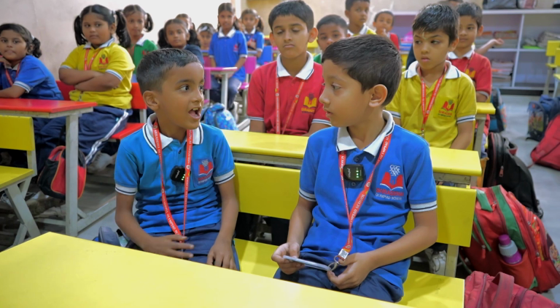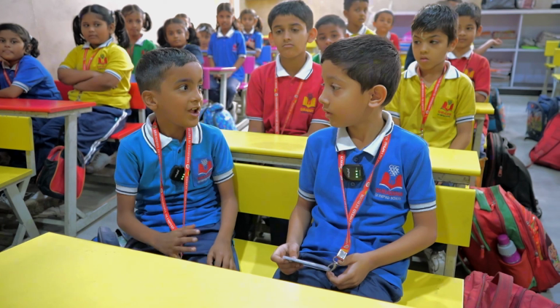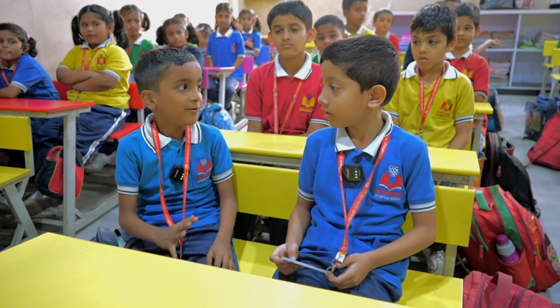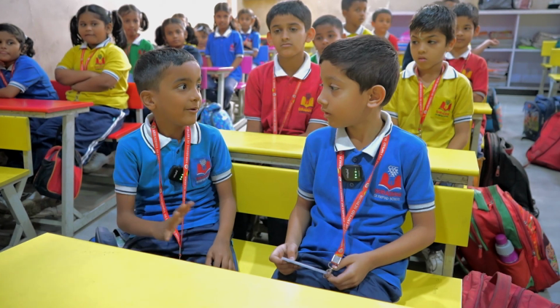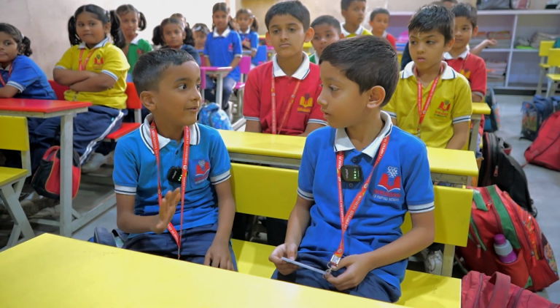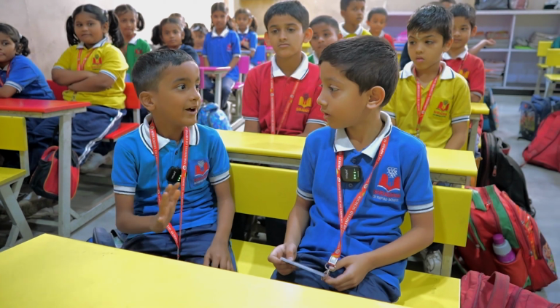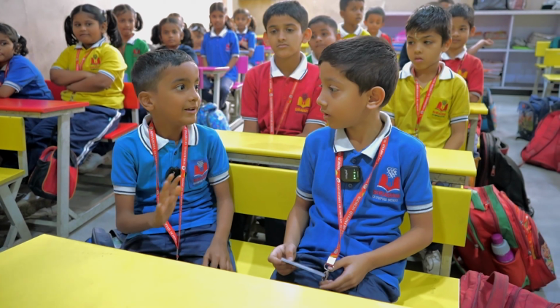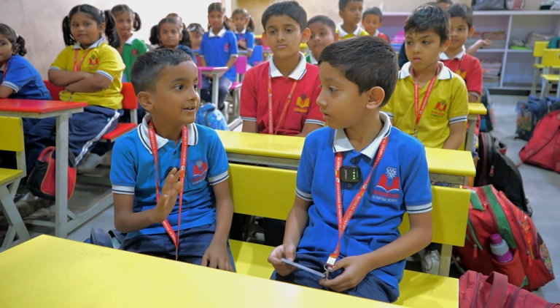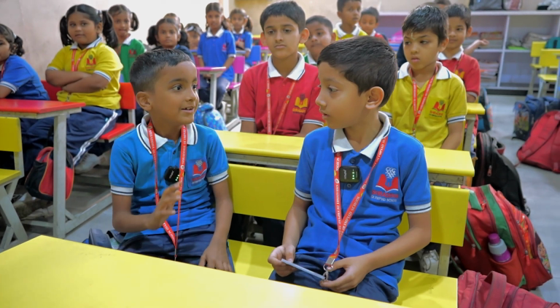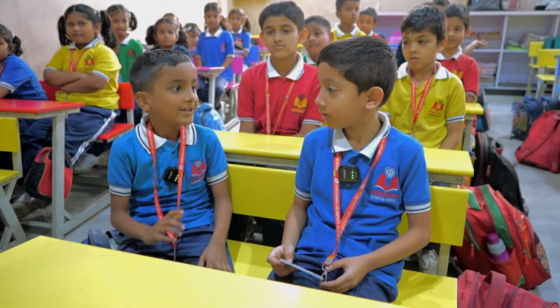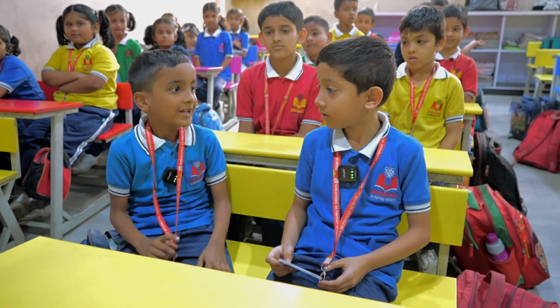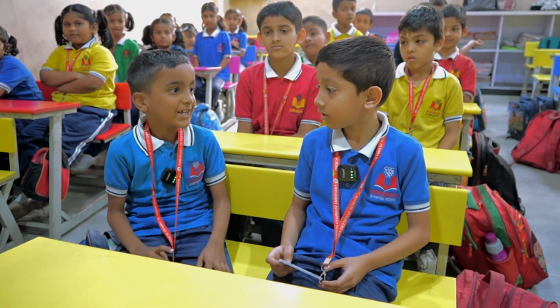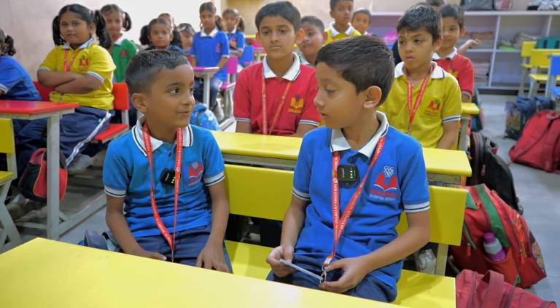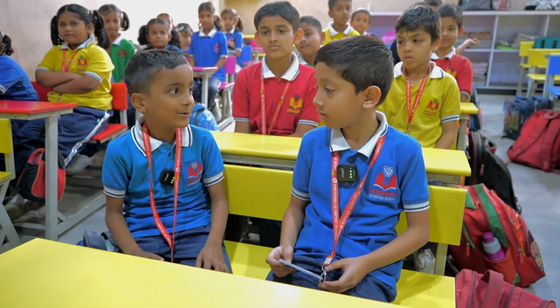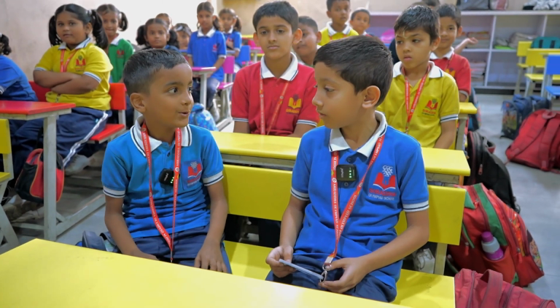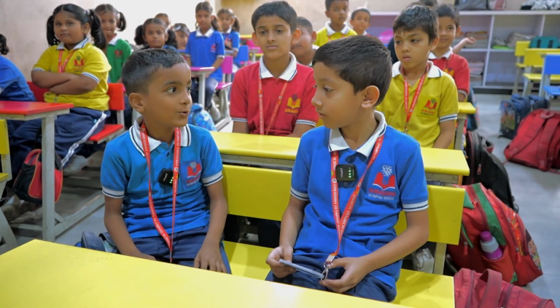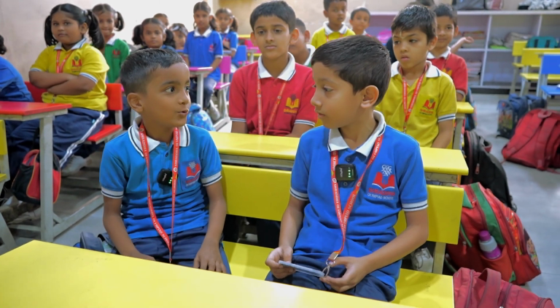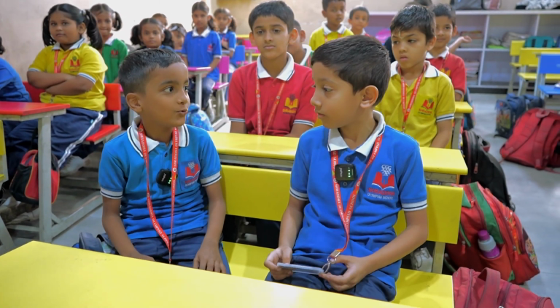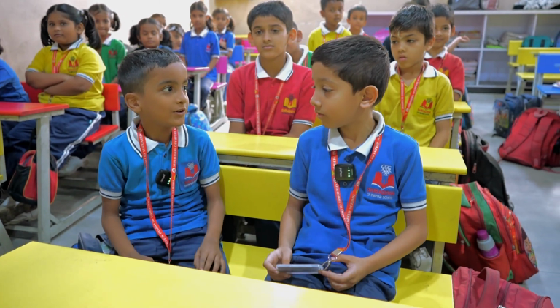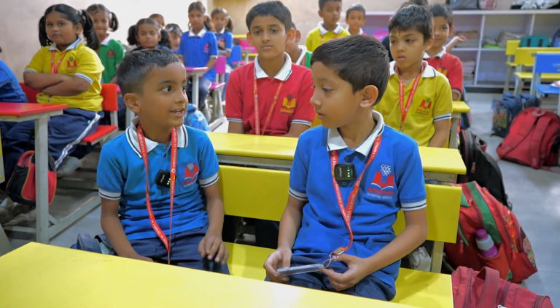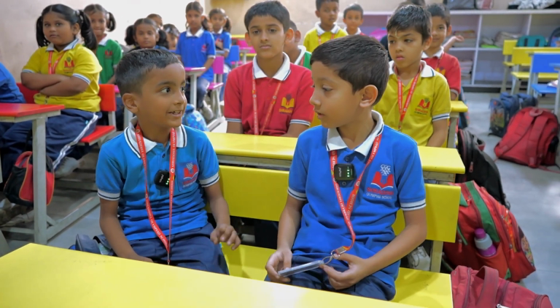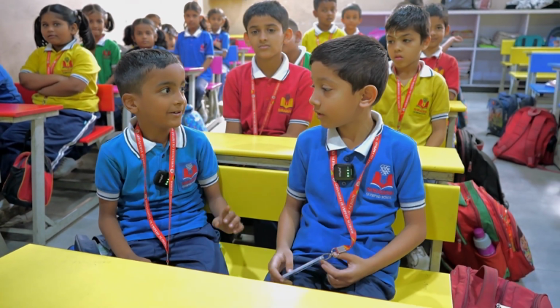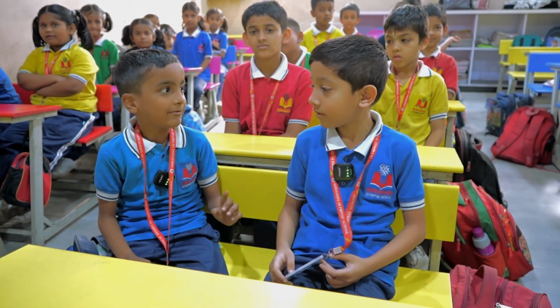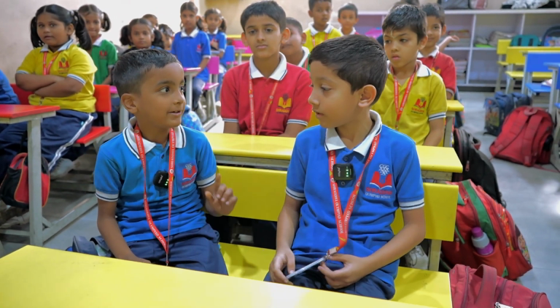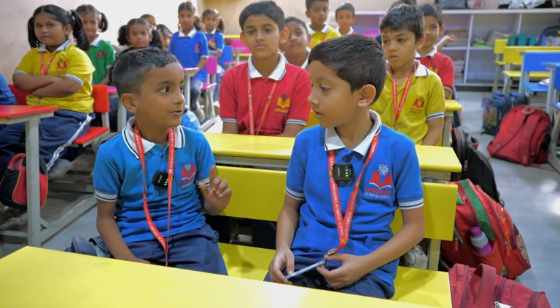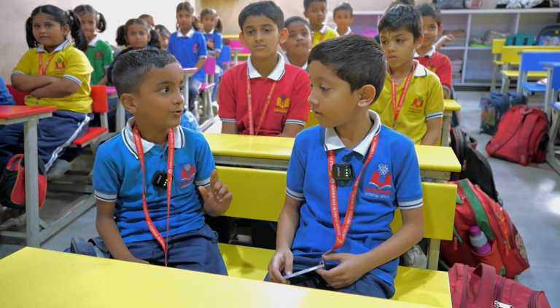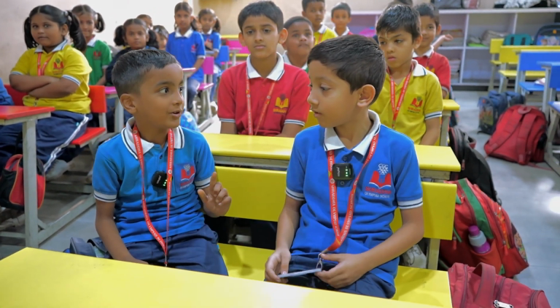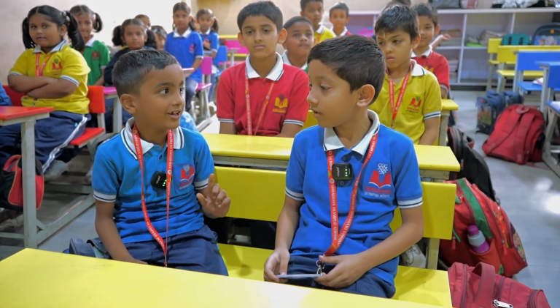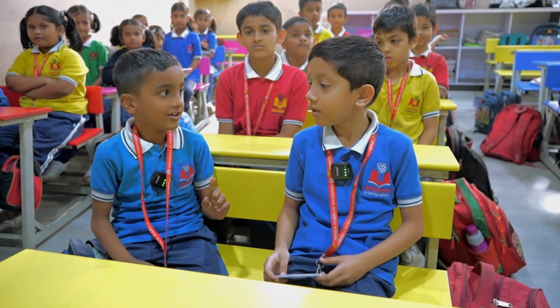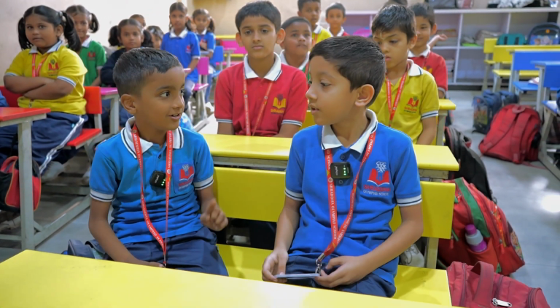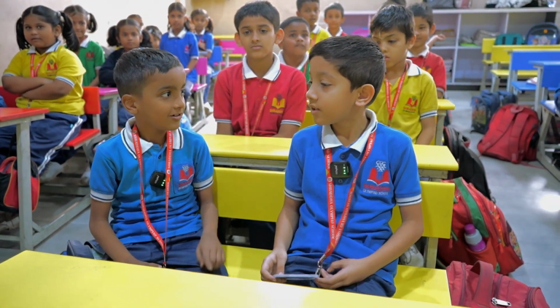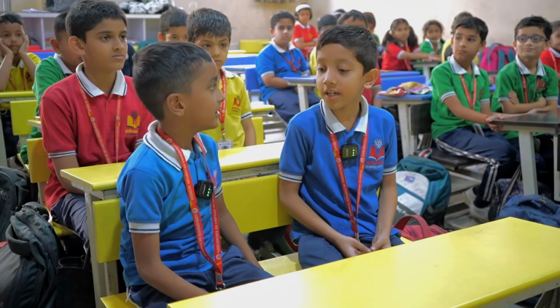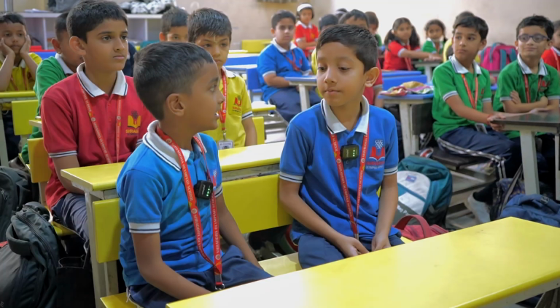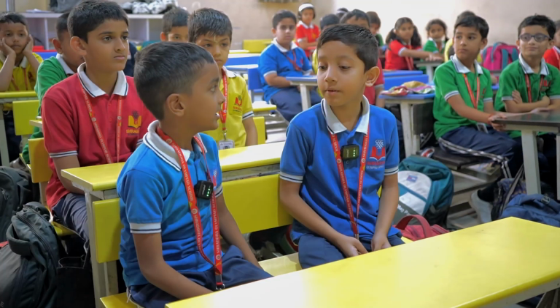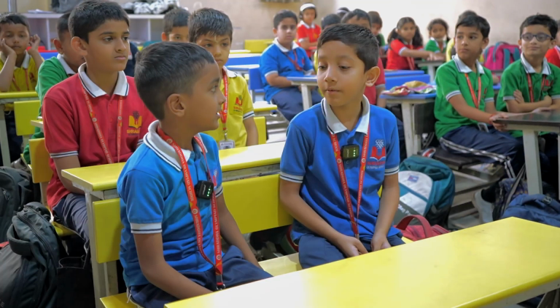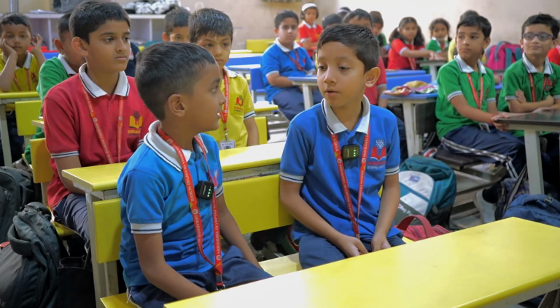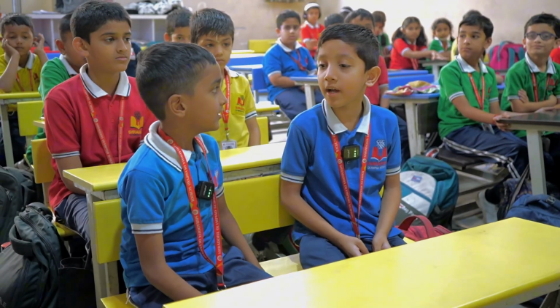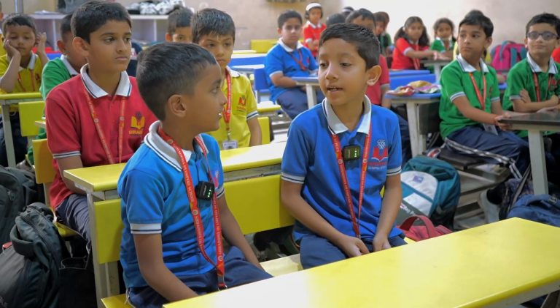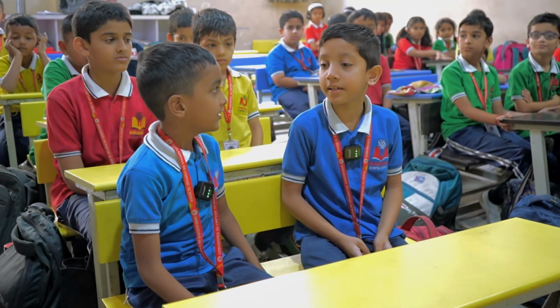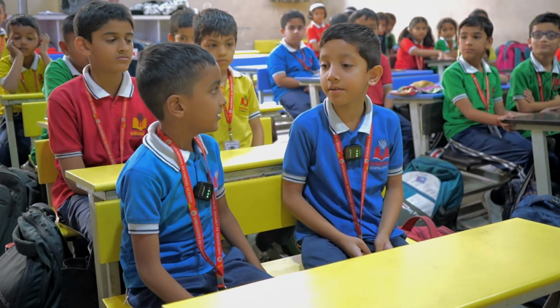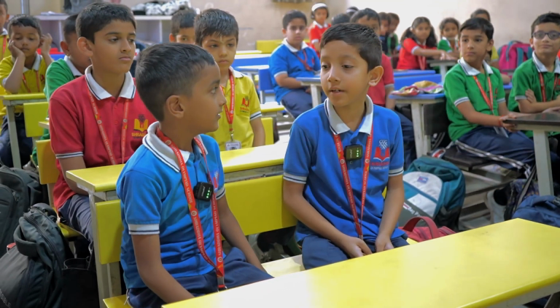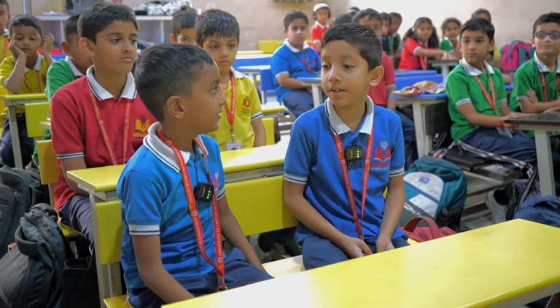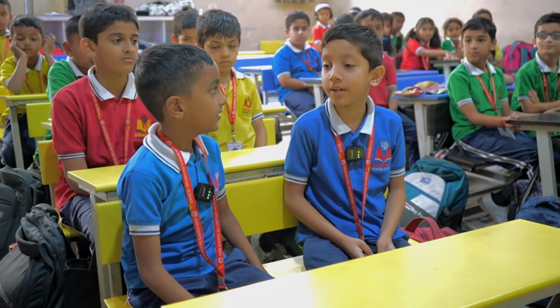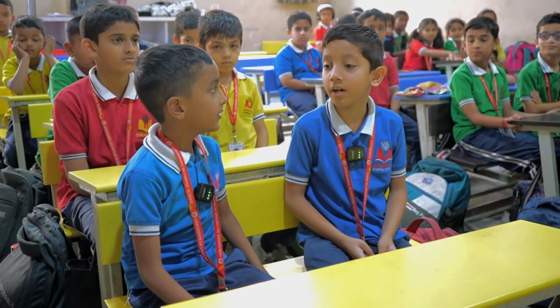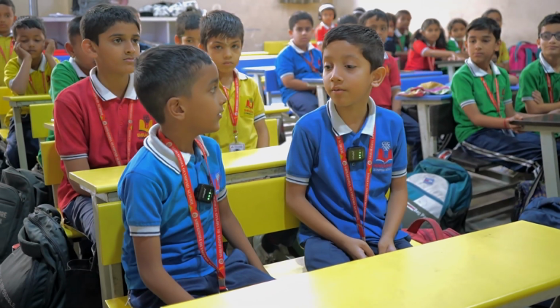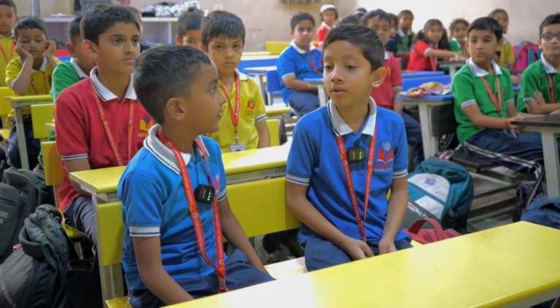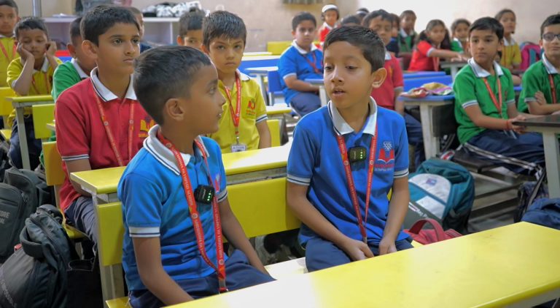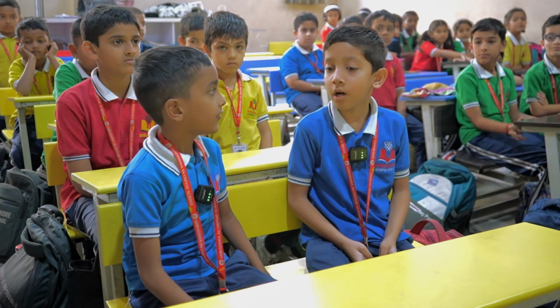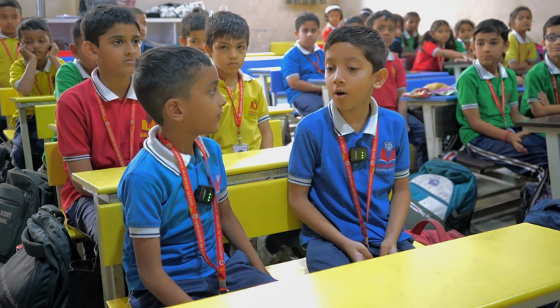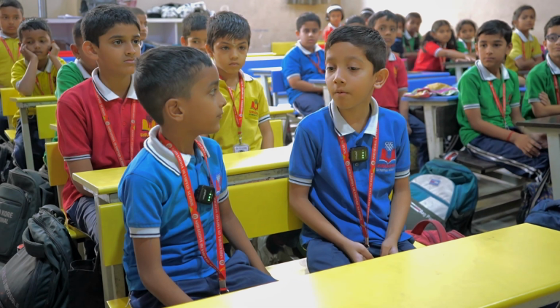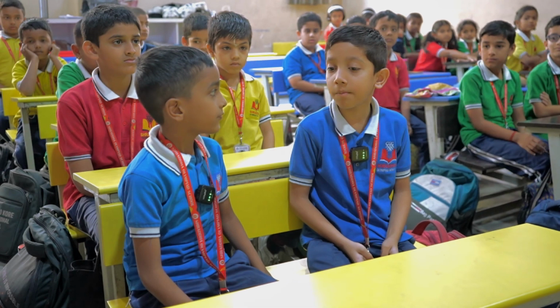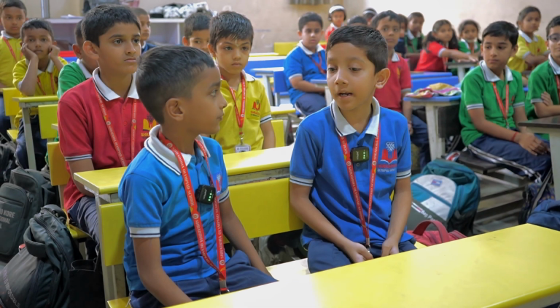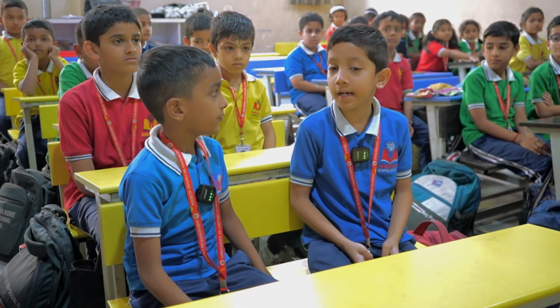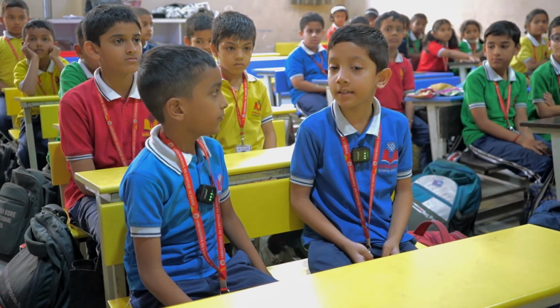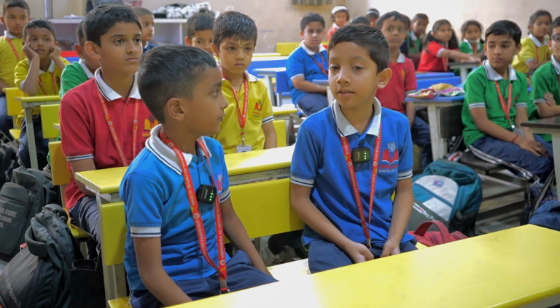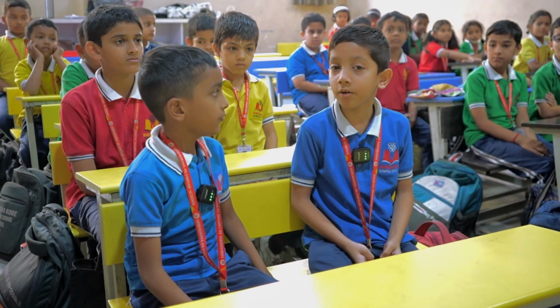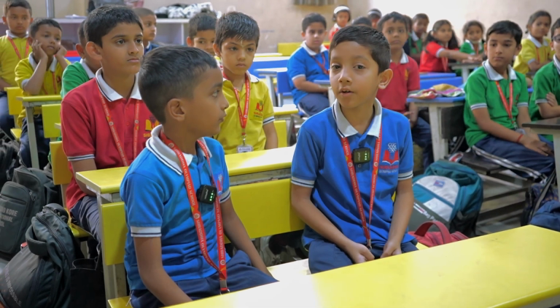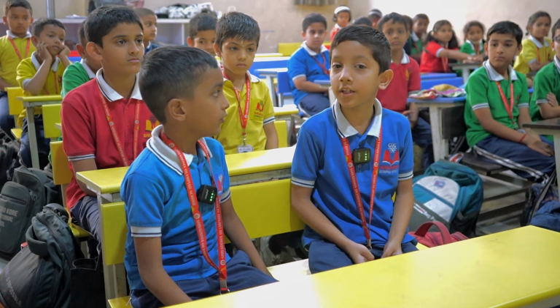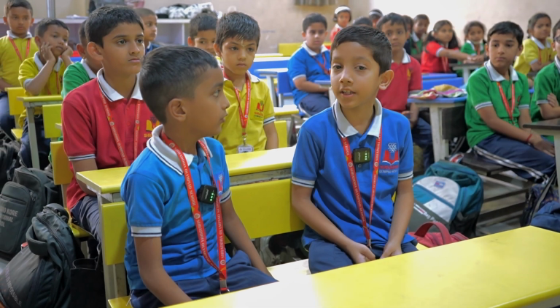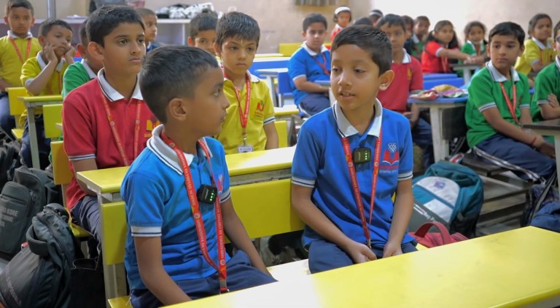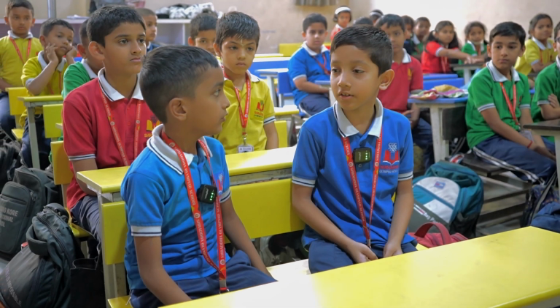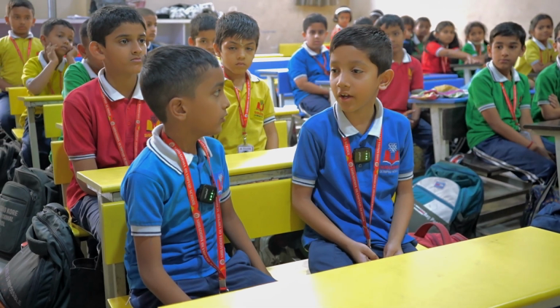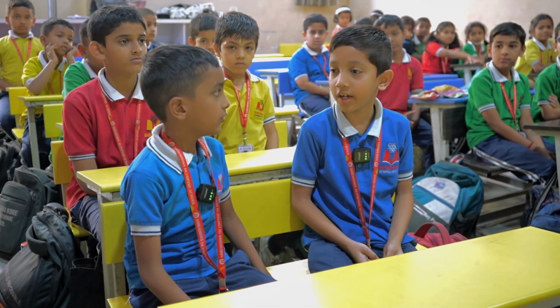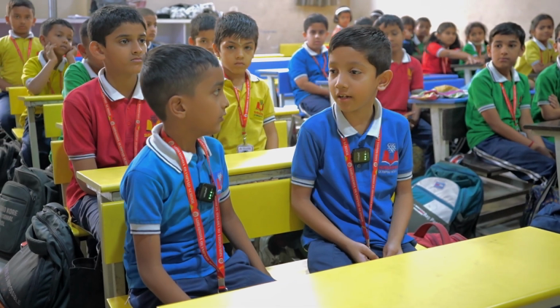Hi everyone, can we do one activity today? Yes, we will do an activity of how plants grow in the soil.